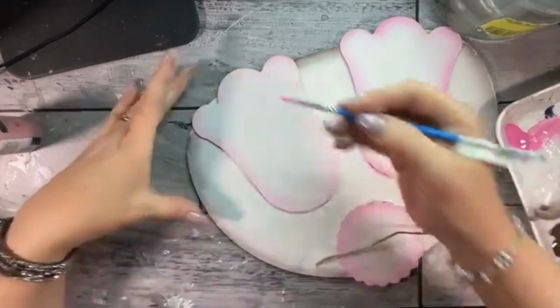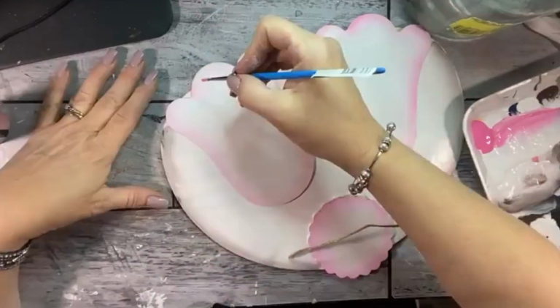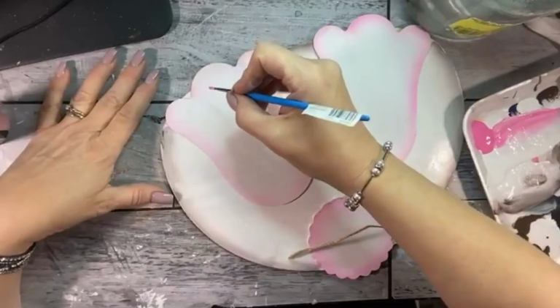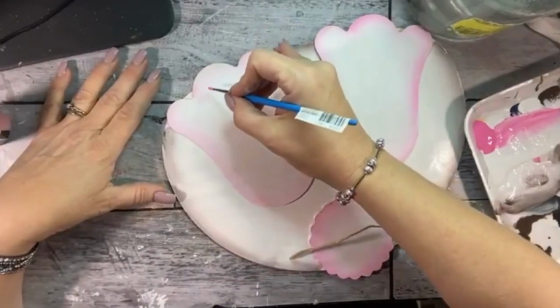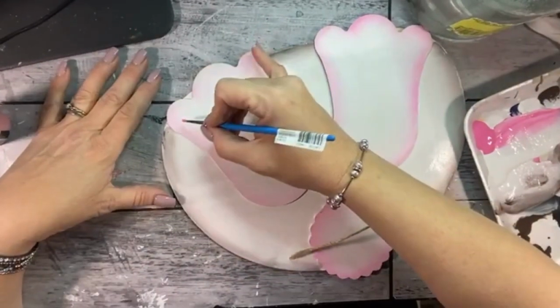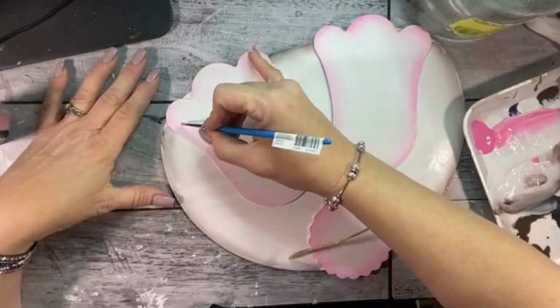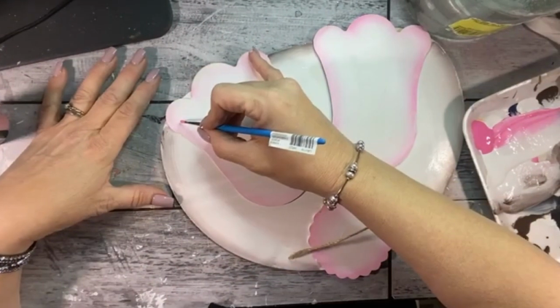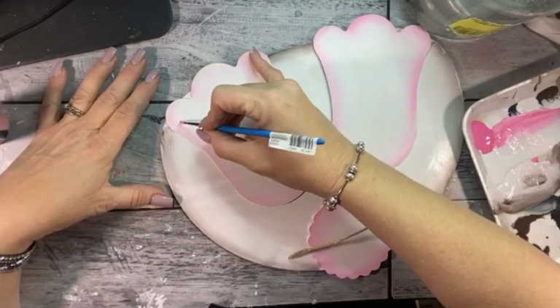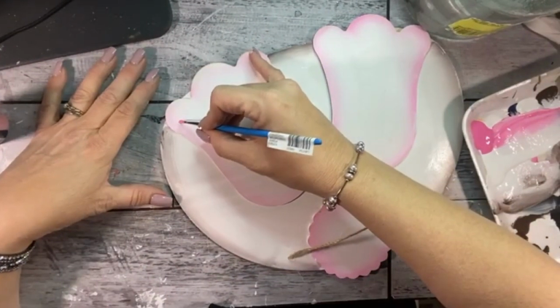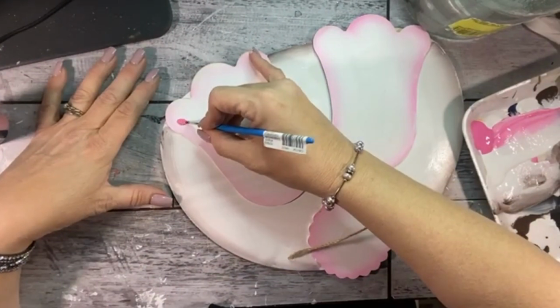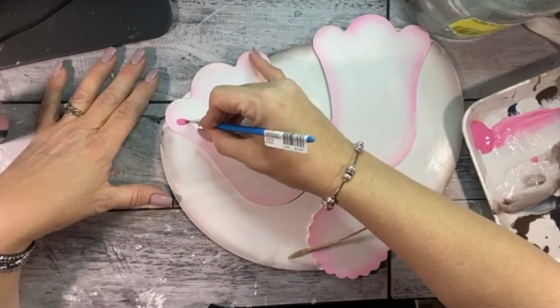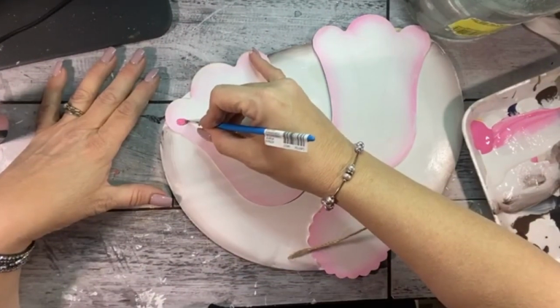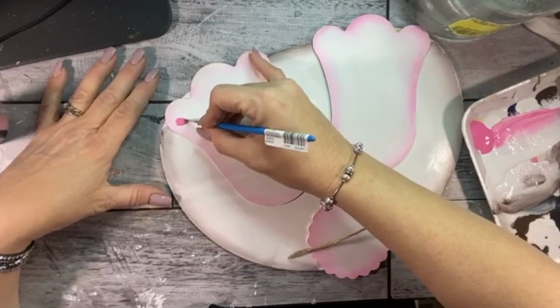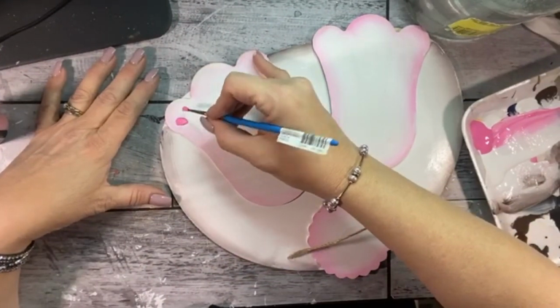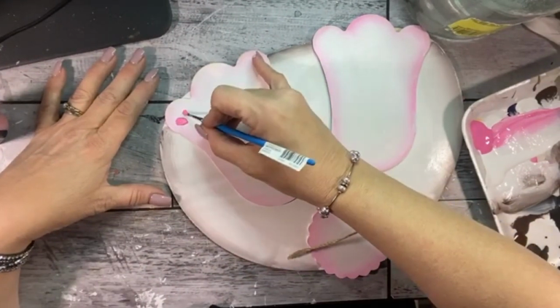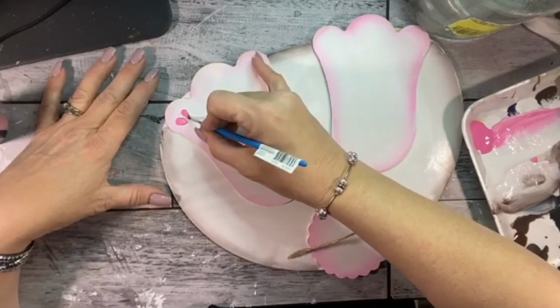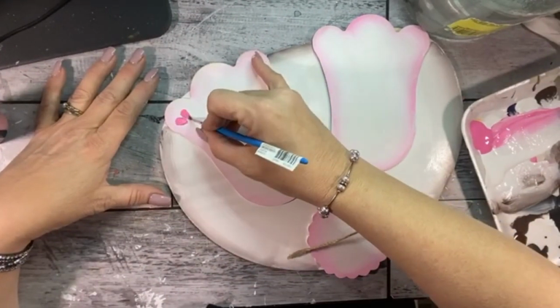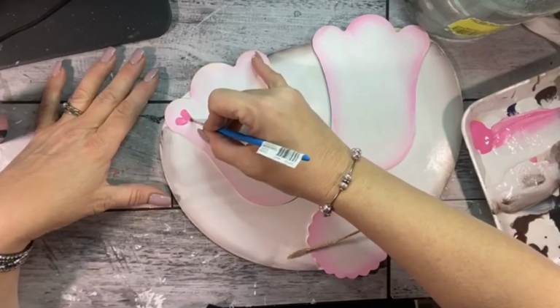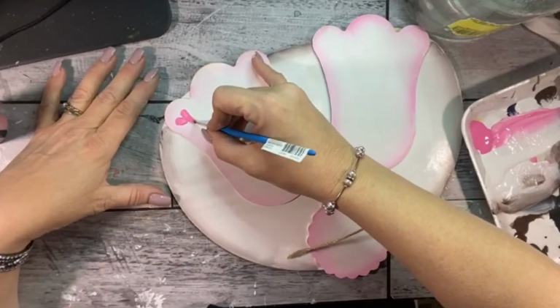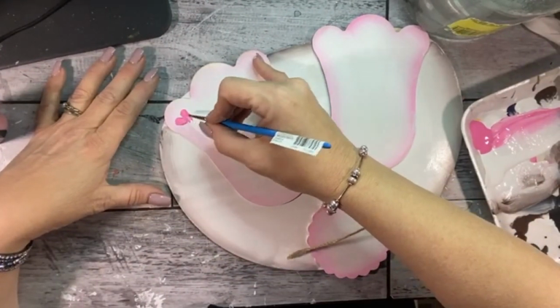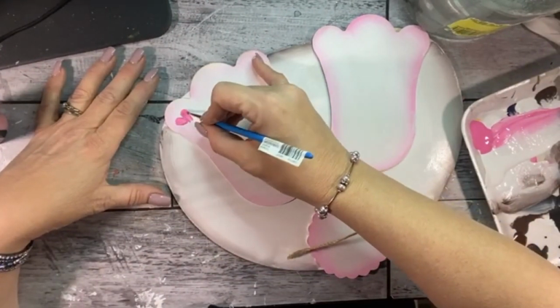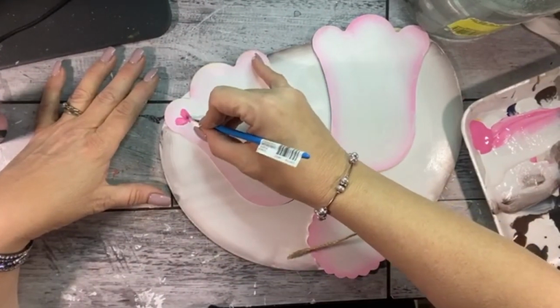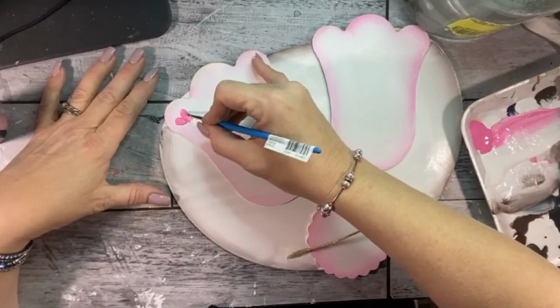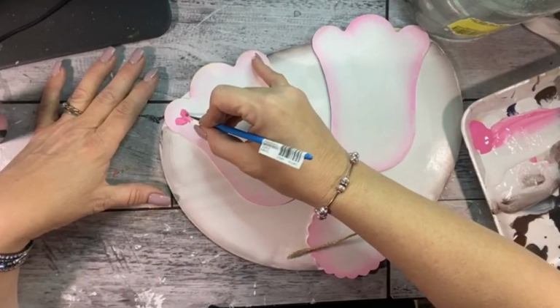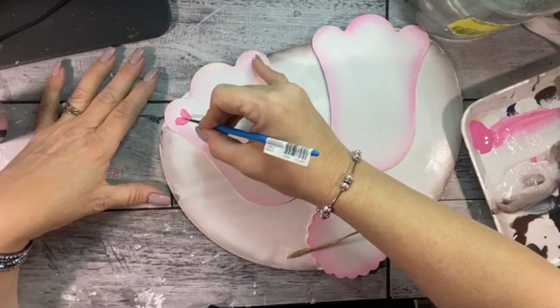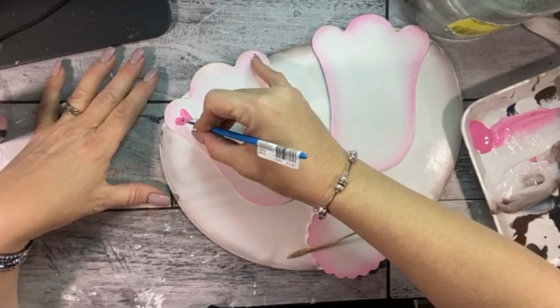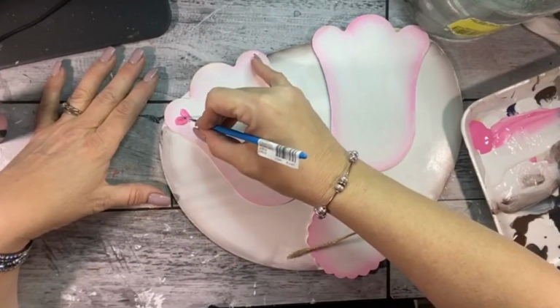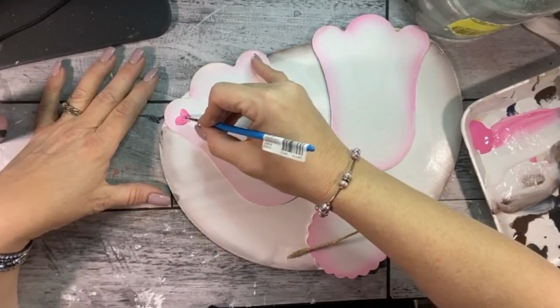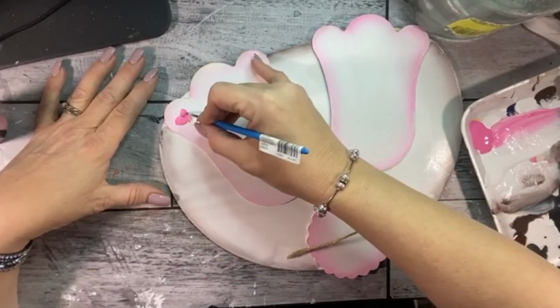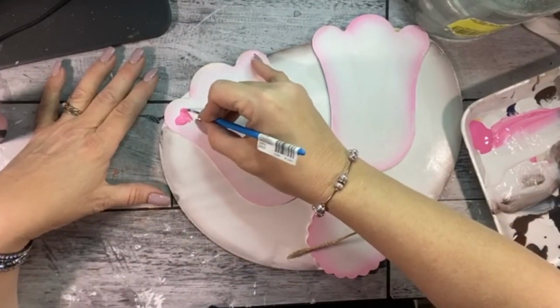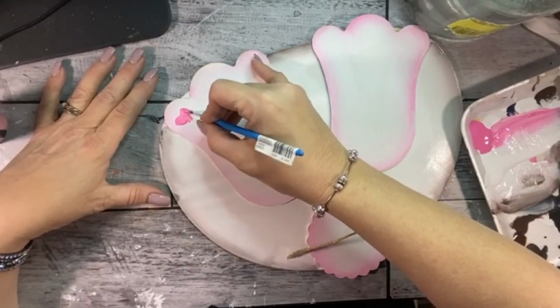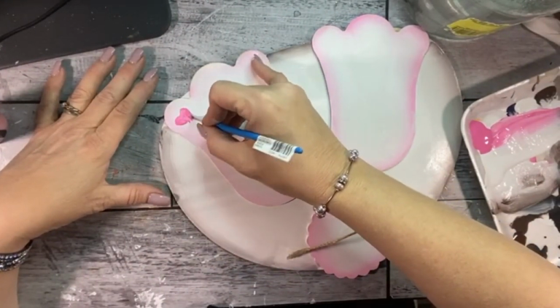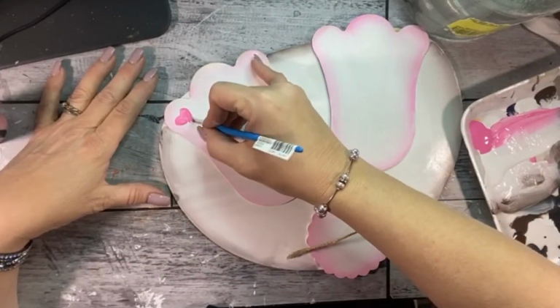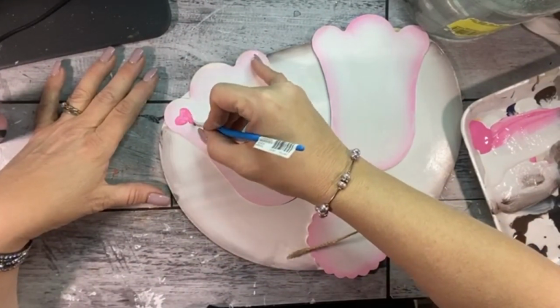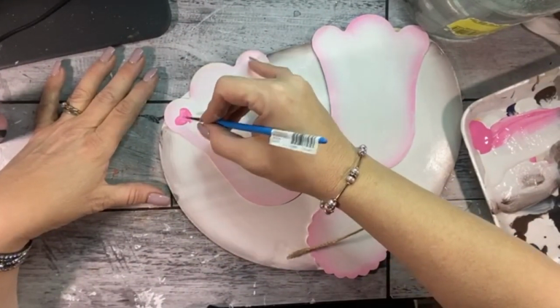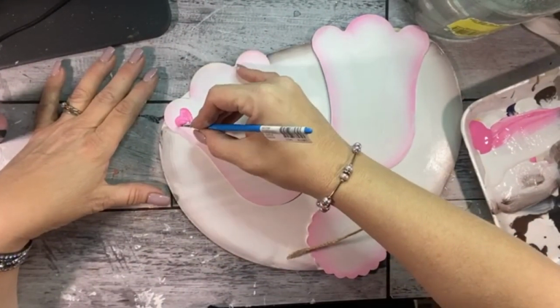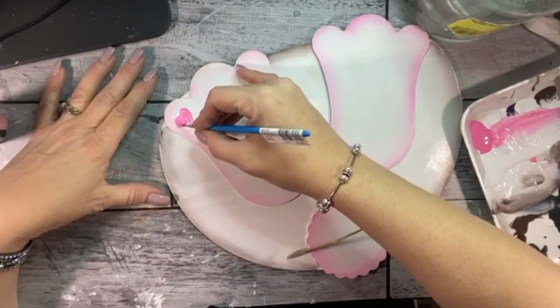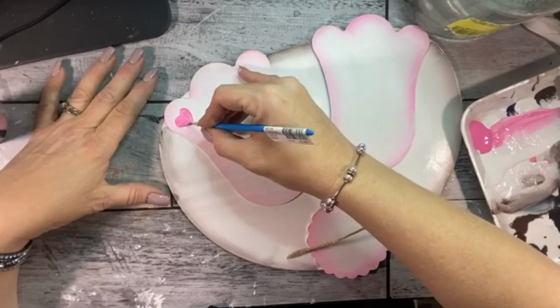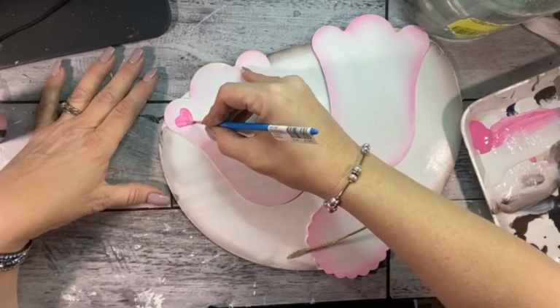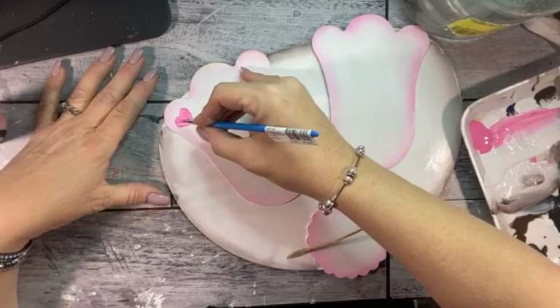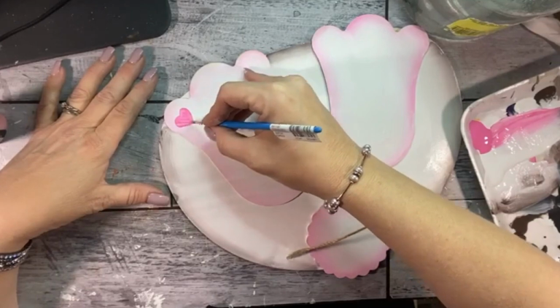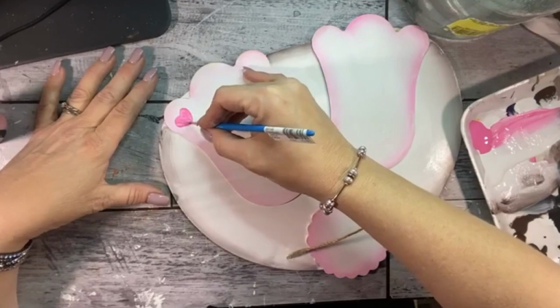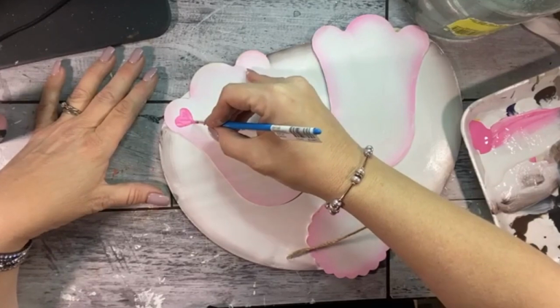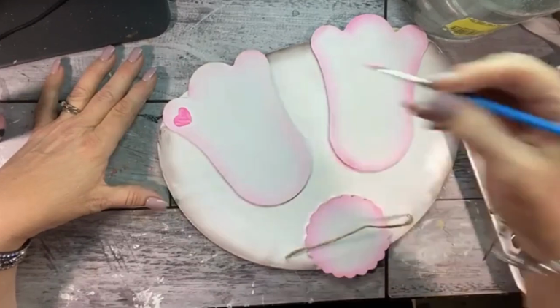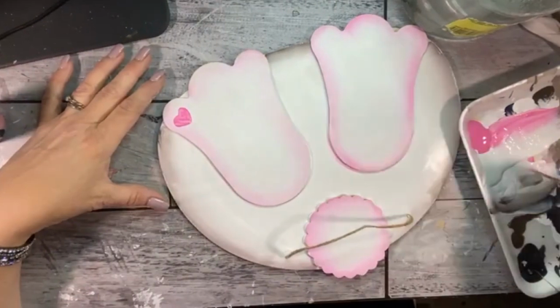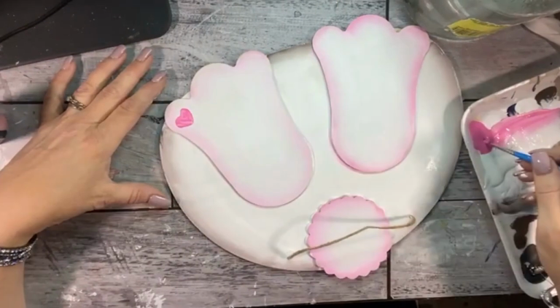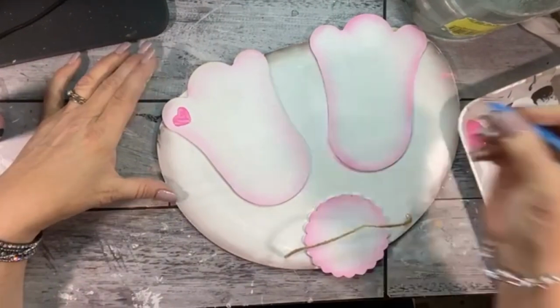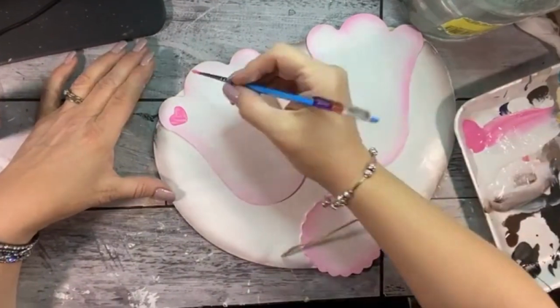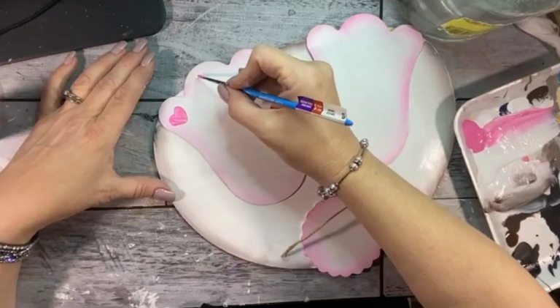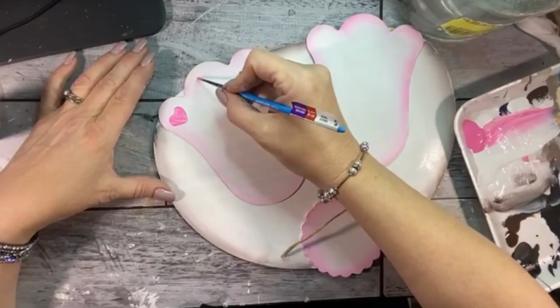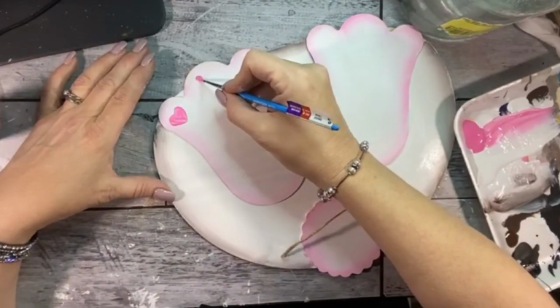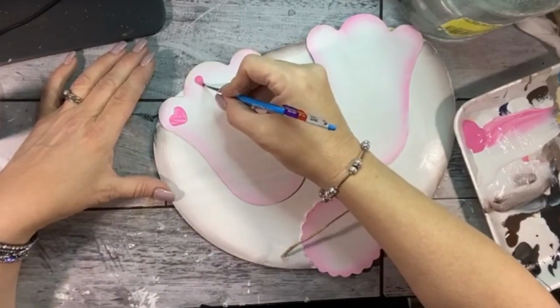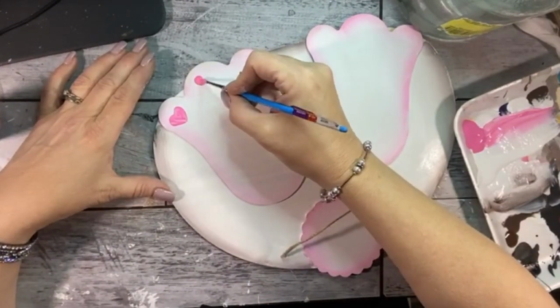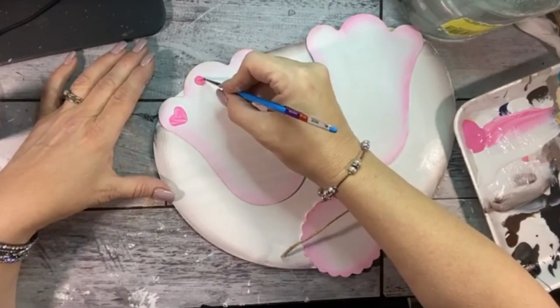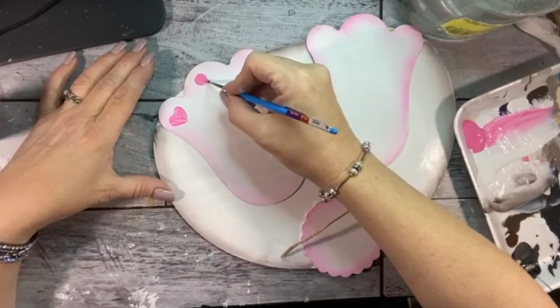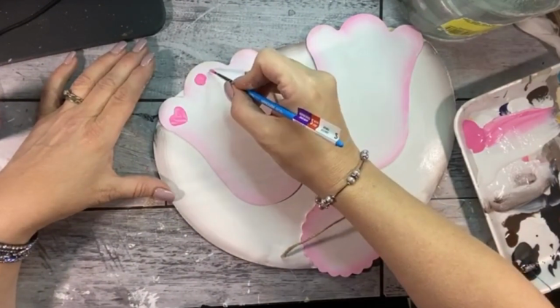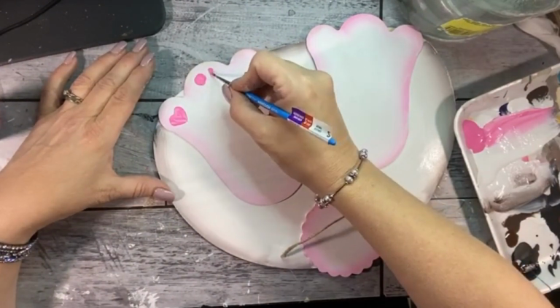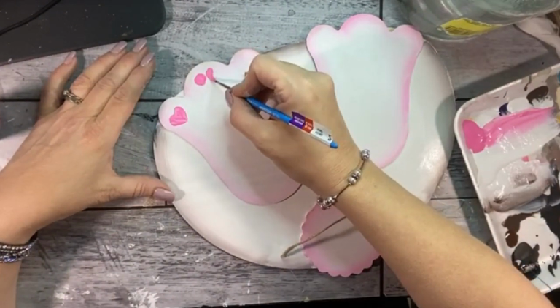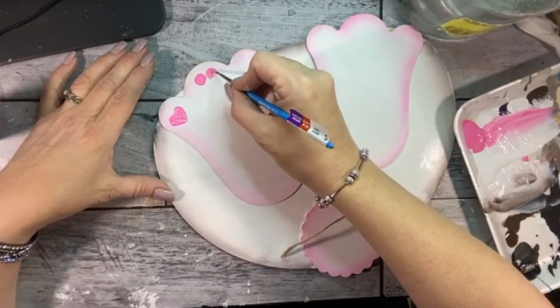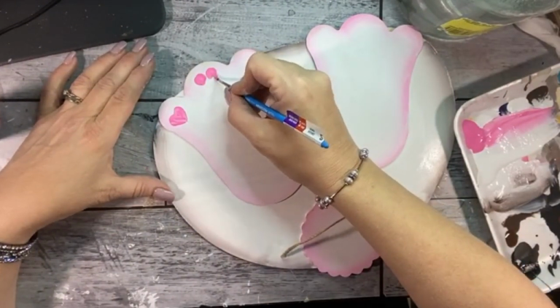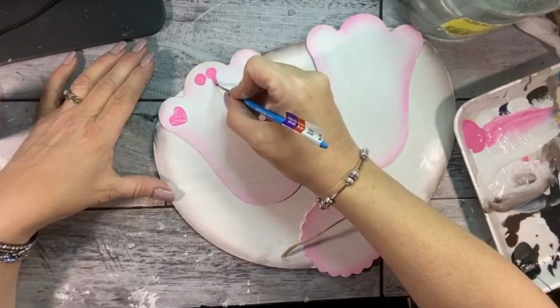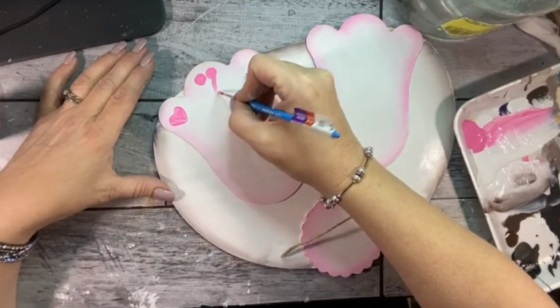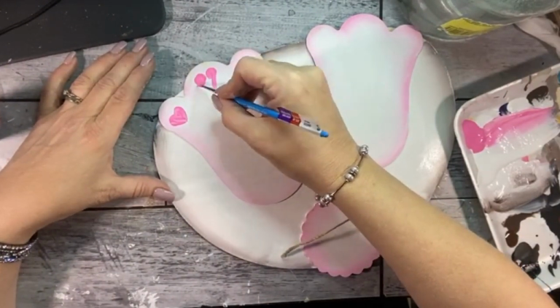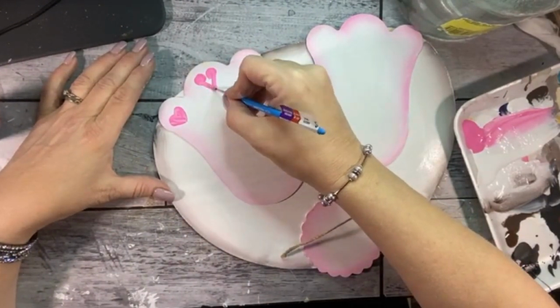With a small round or a liner brush, dip into the pink paint and paint some little hearts and a big heart on the soles of his bunny feet.